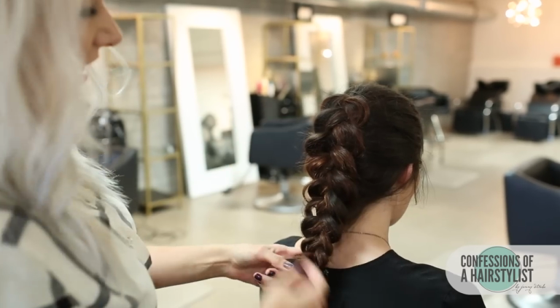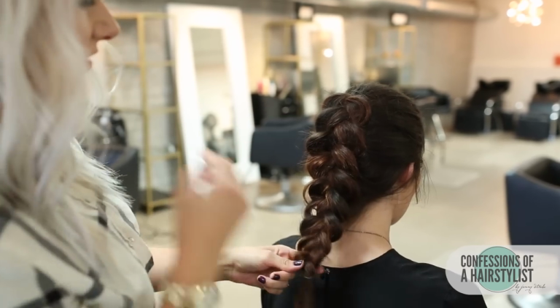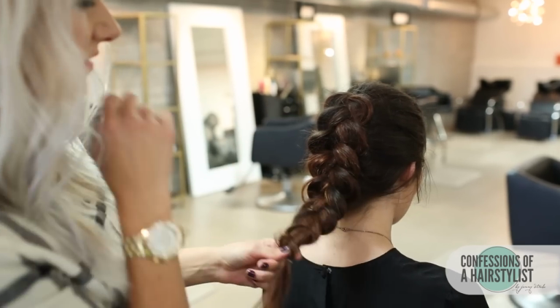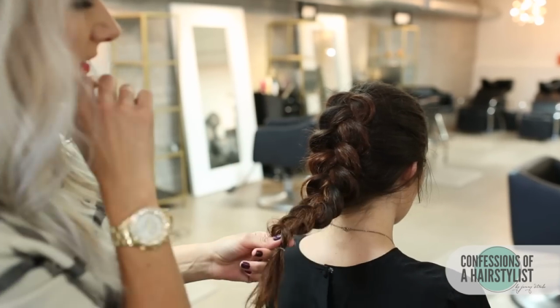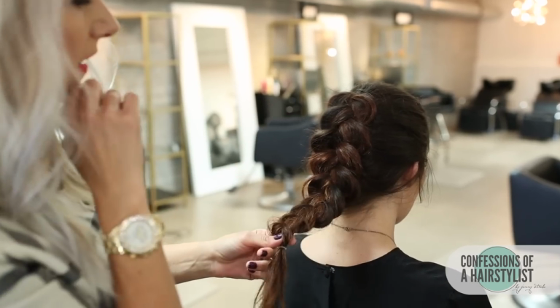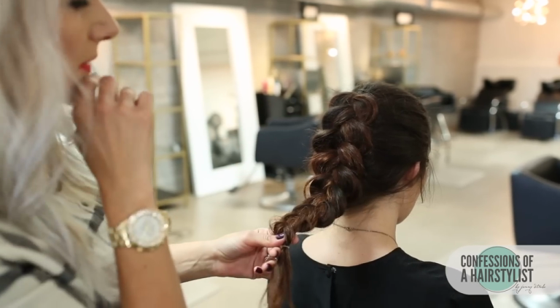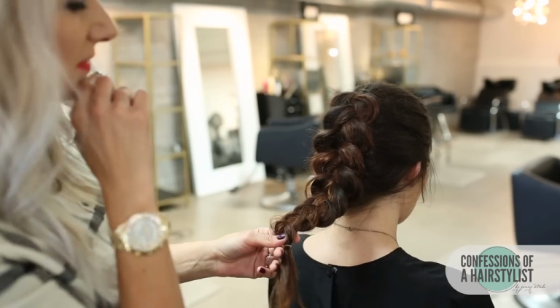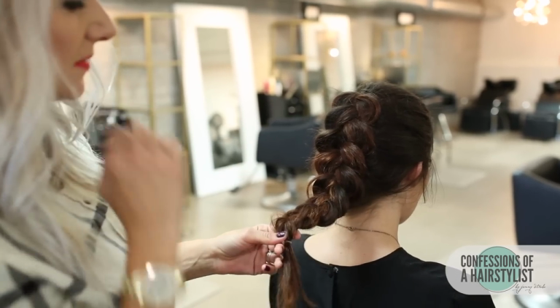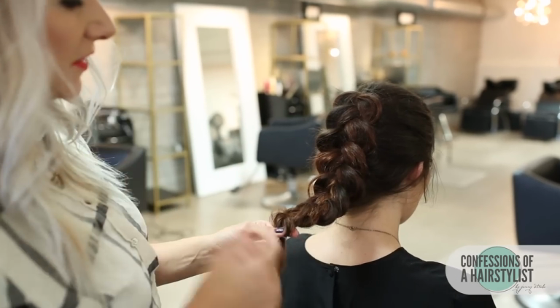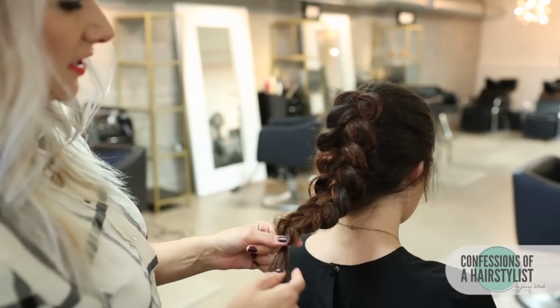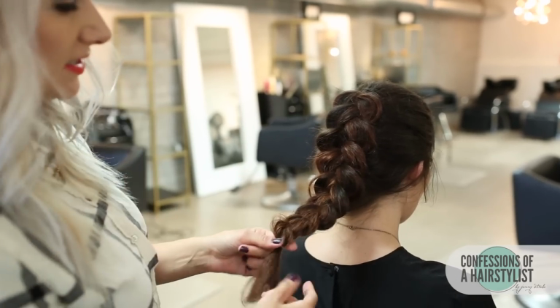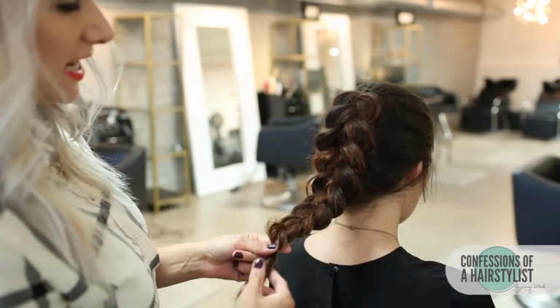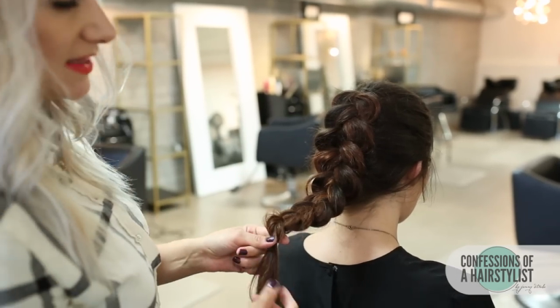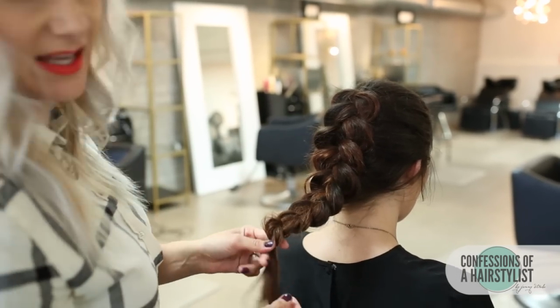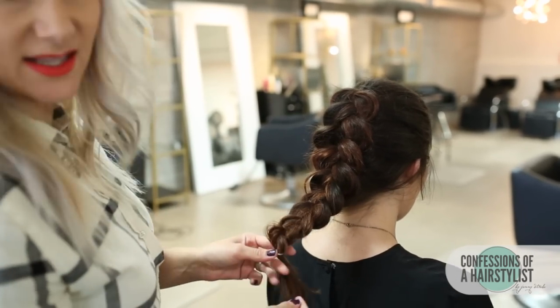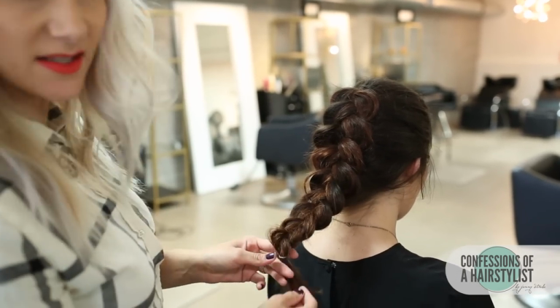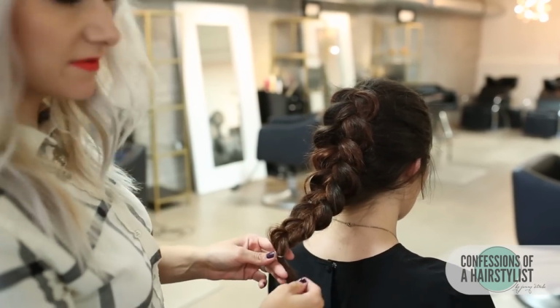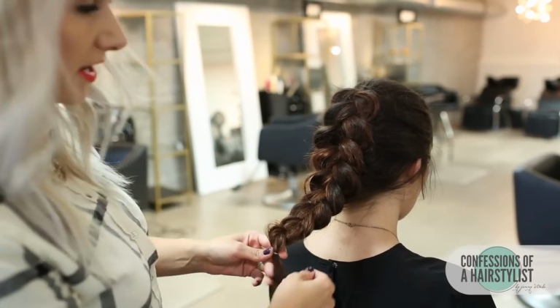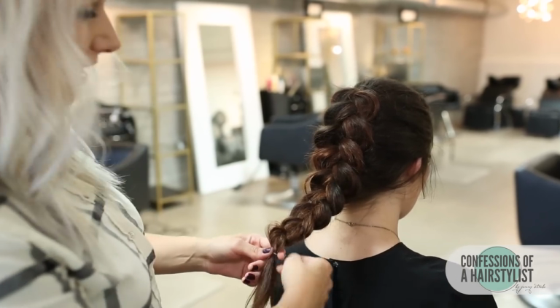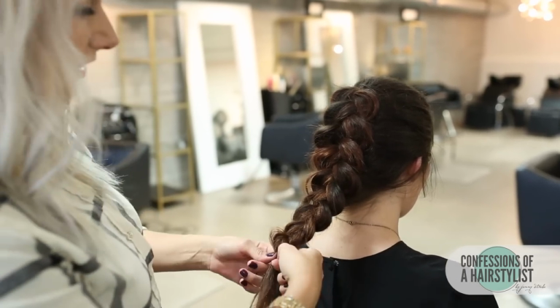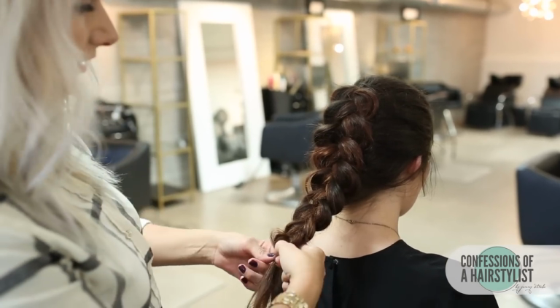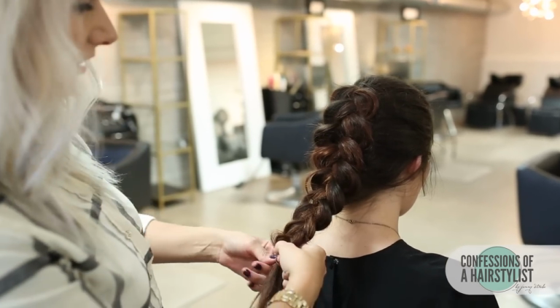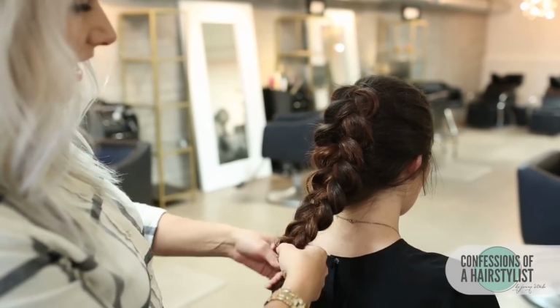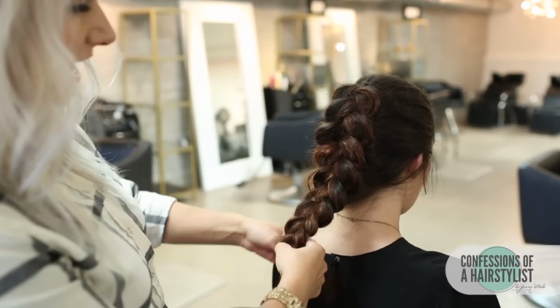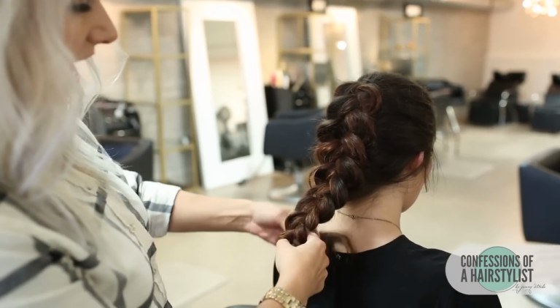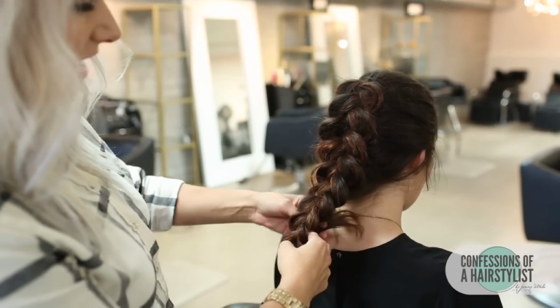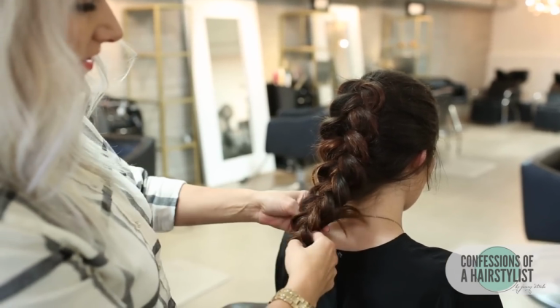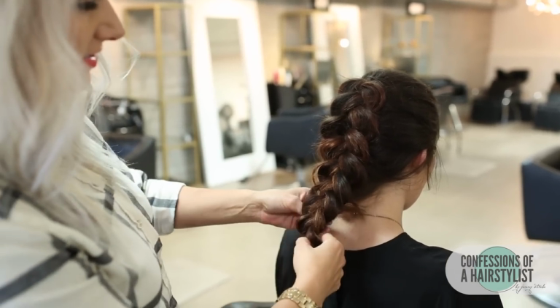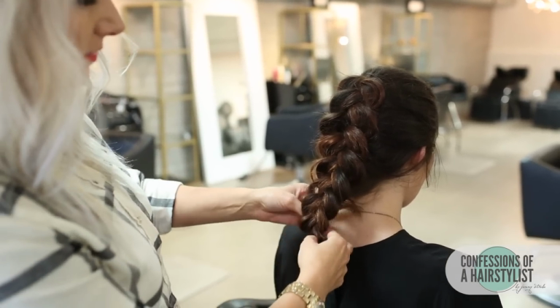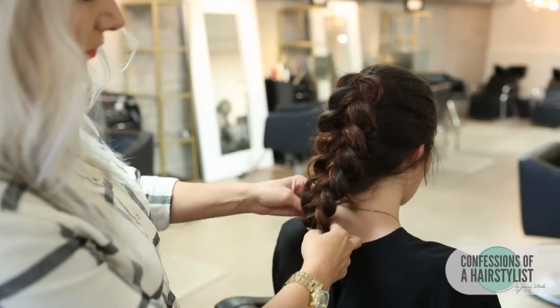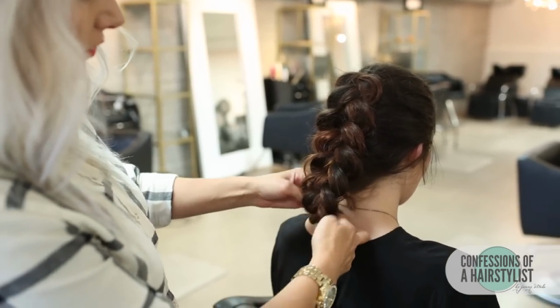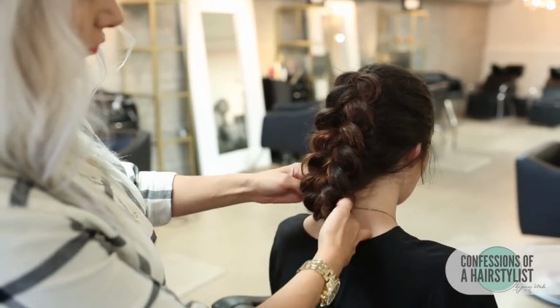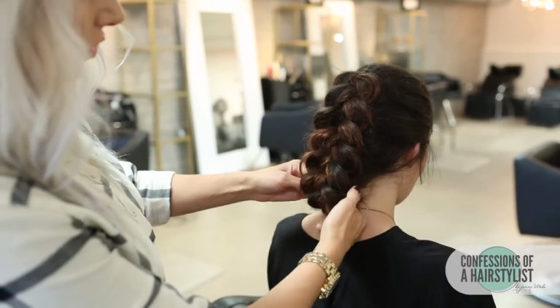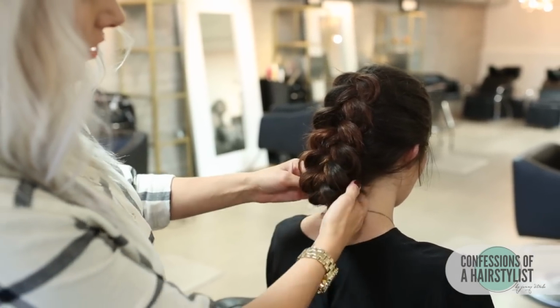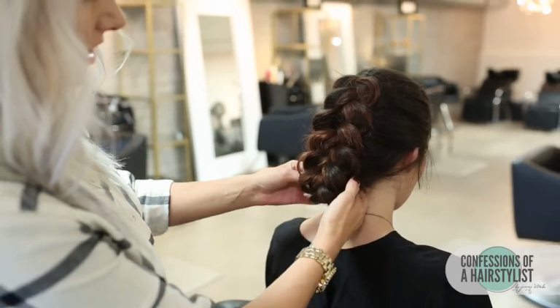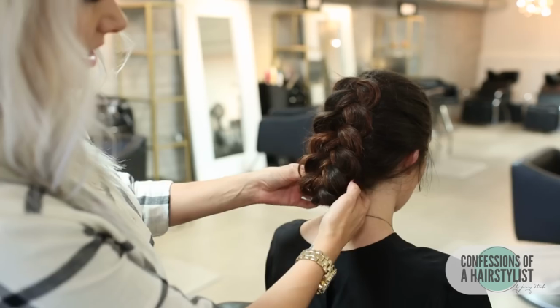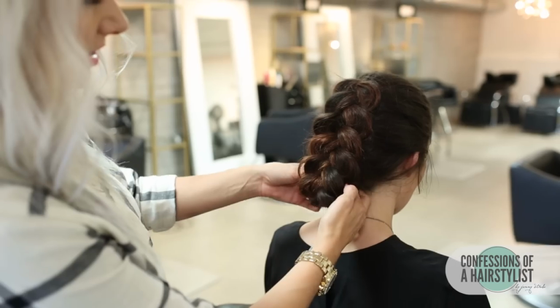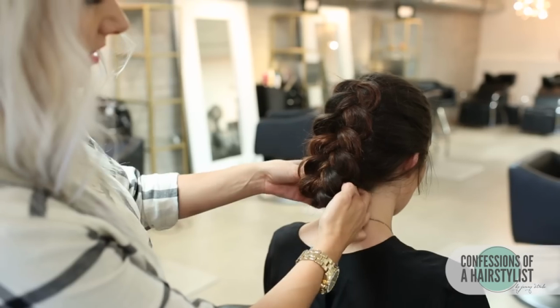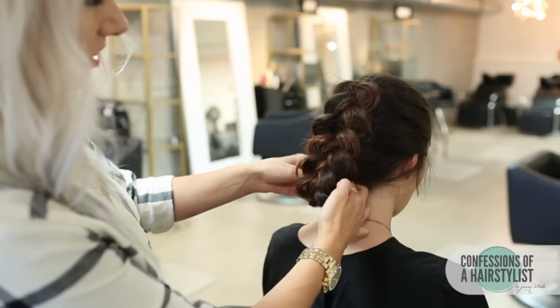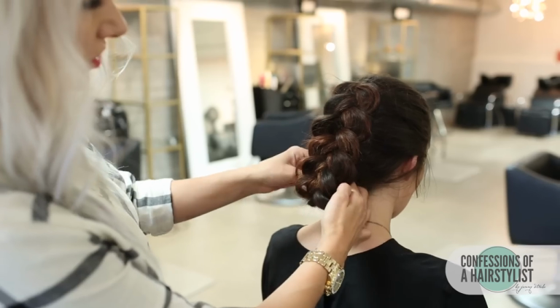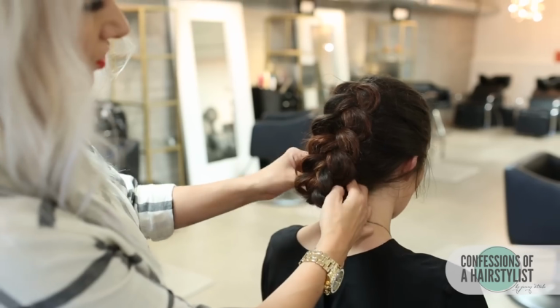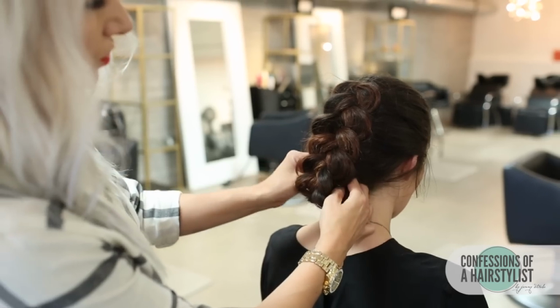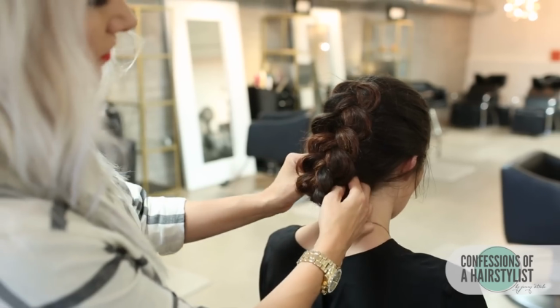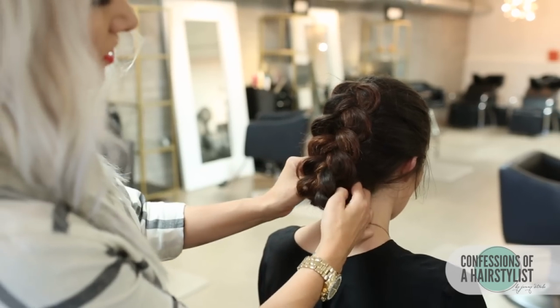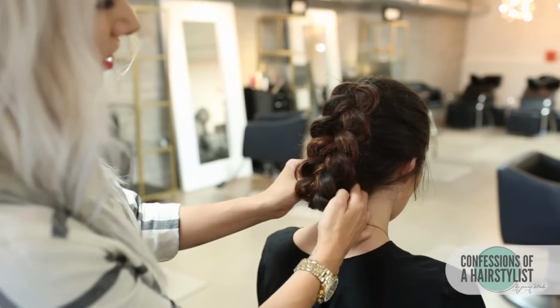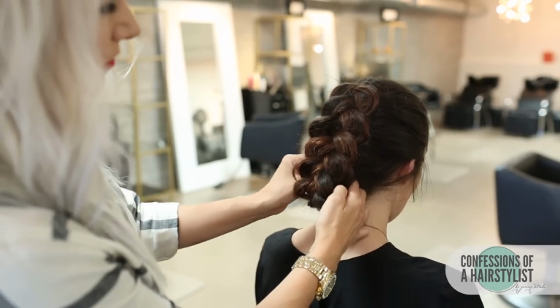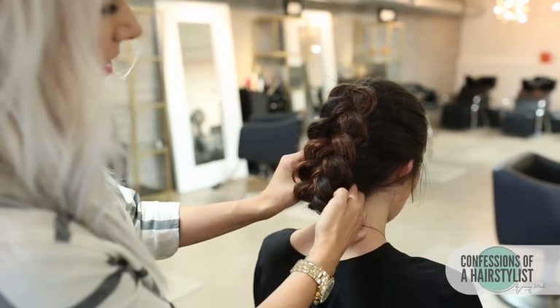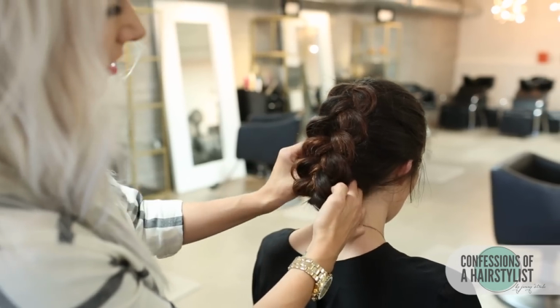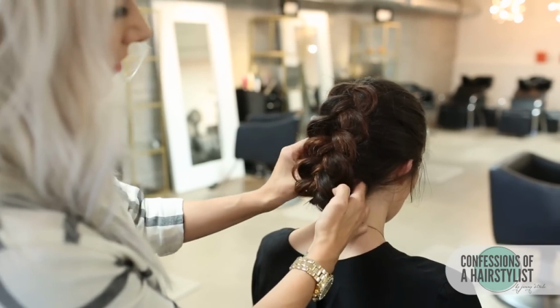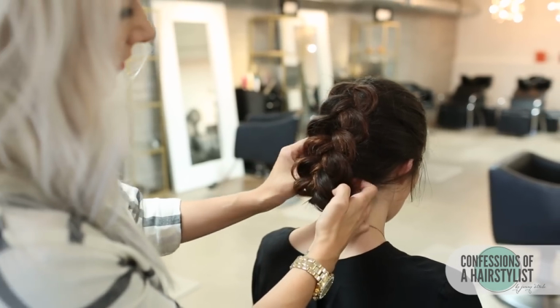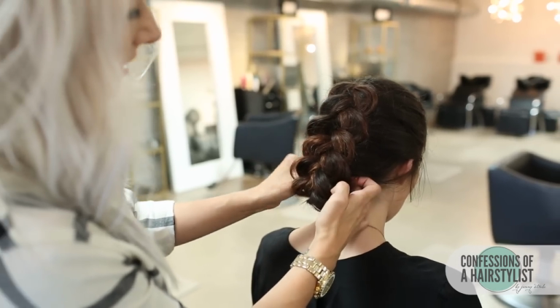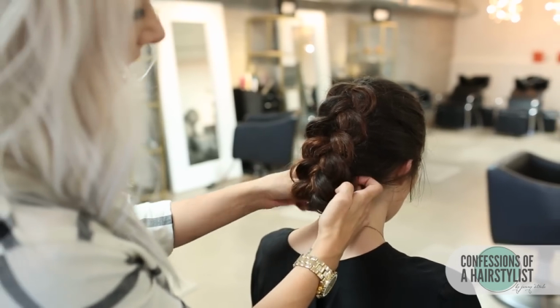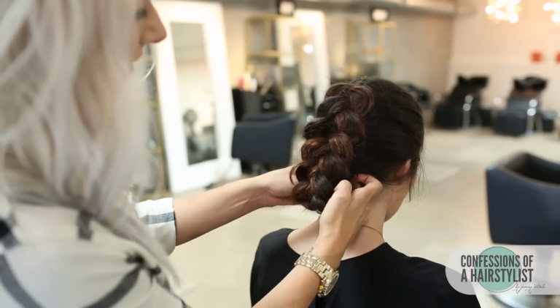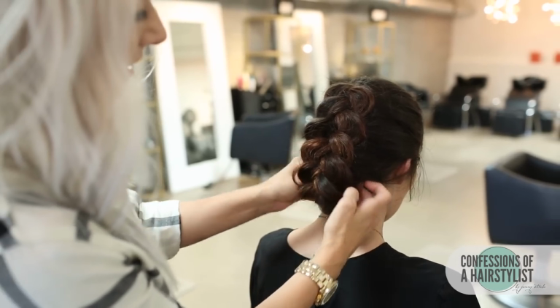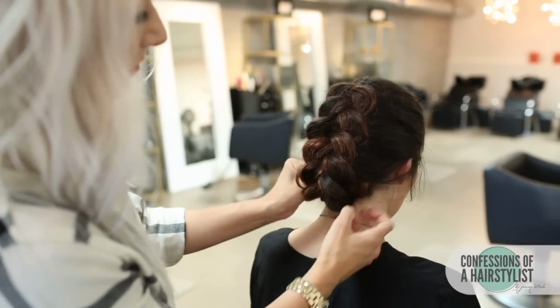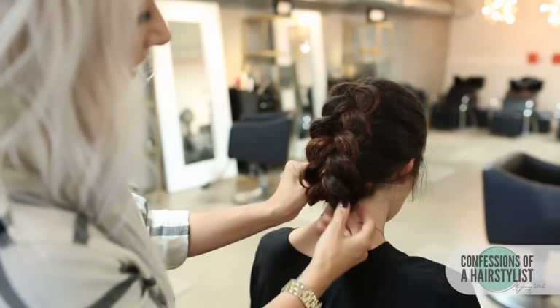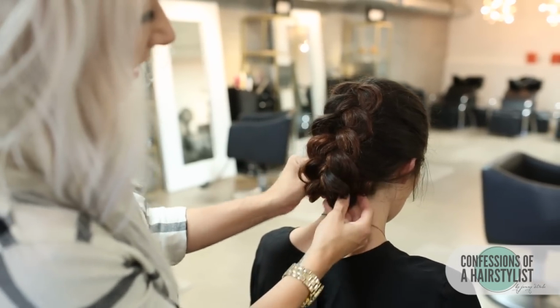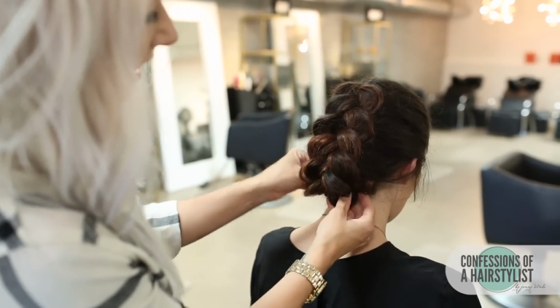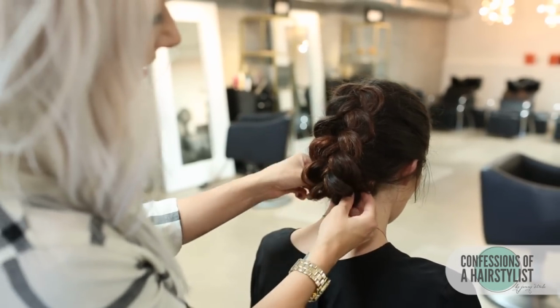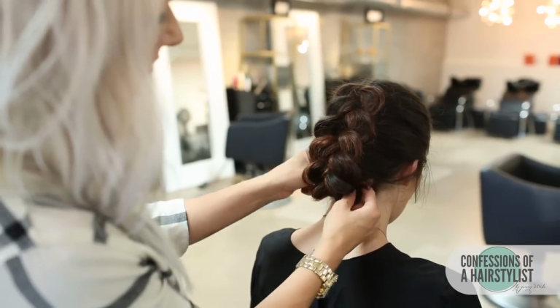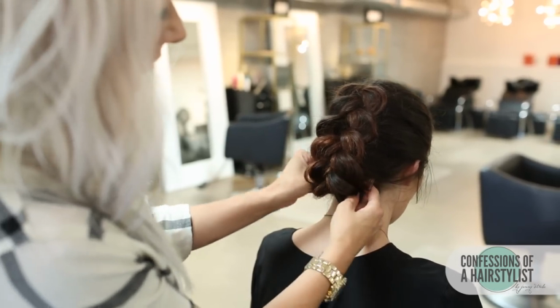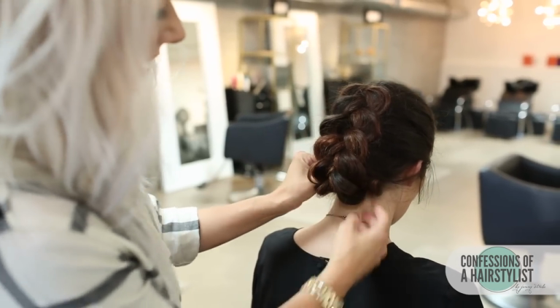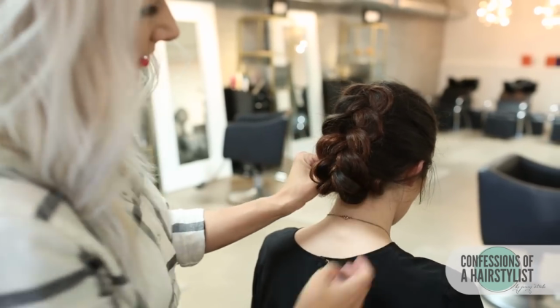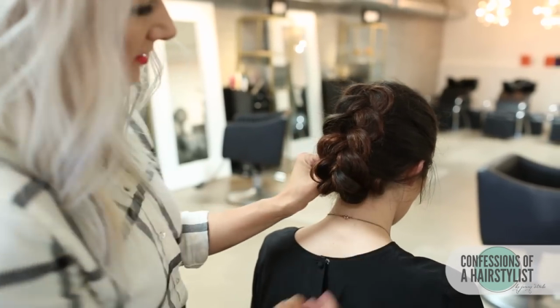Now I'm simply going to take the ends of the hair and roll it into the Dutch braid, then pin it into place.